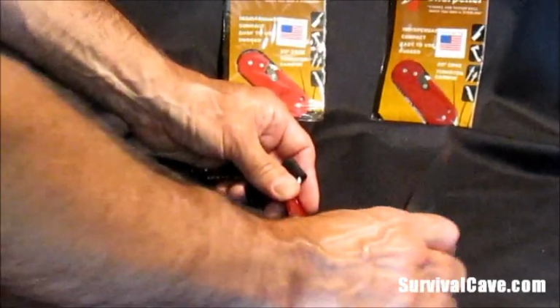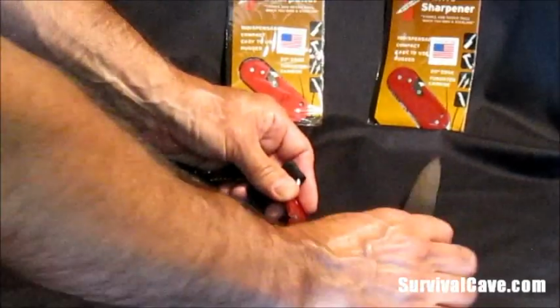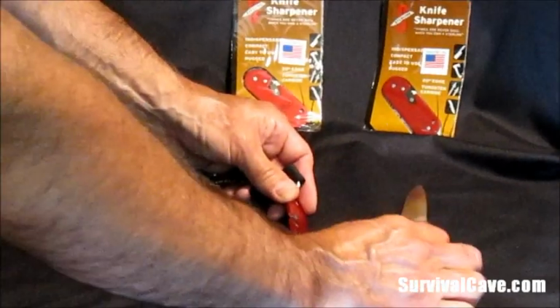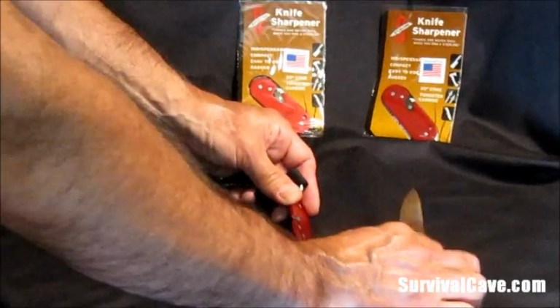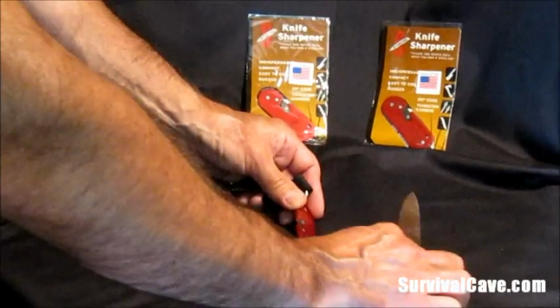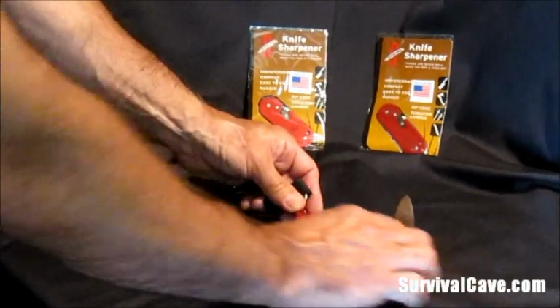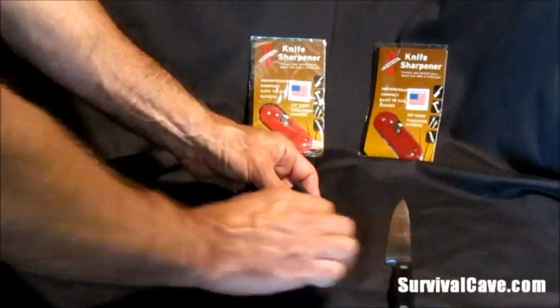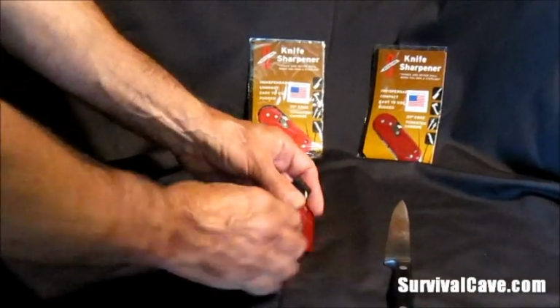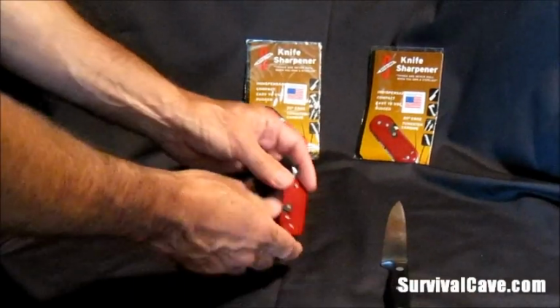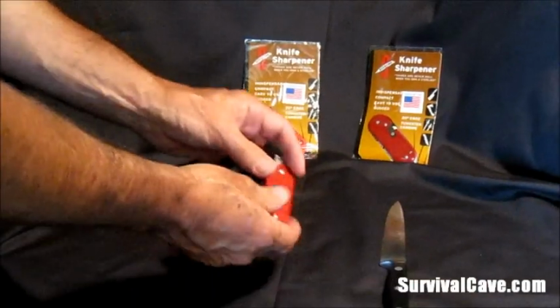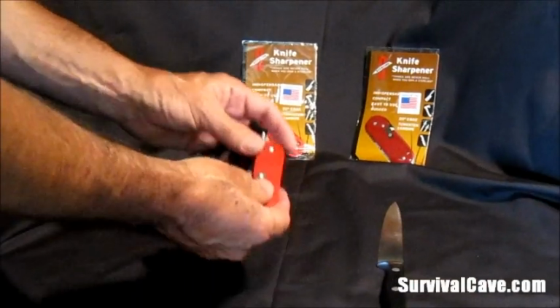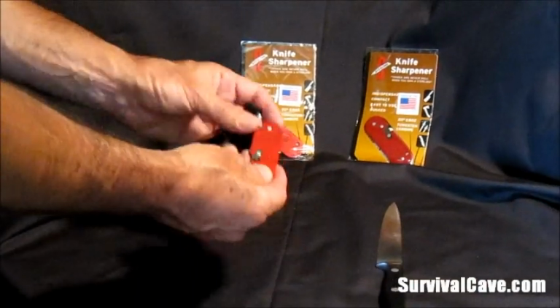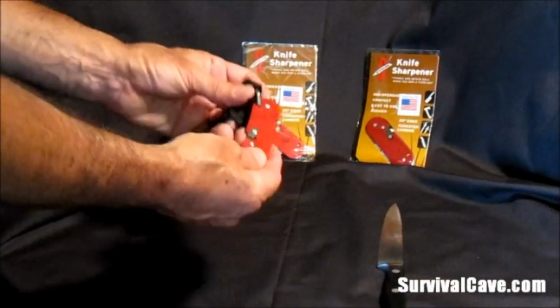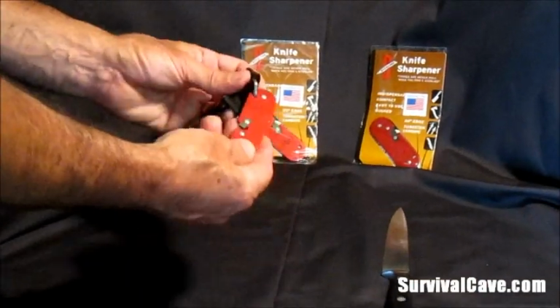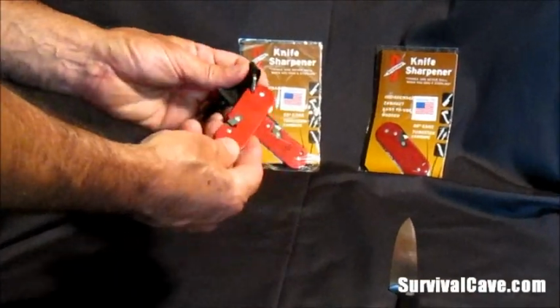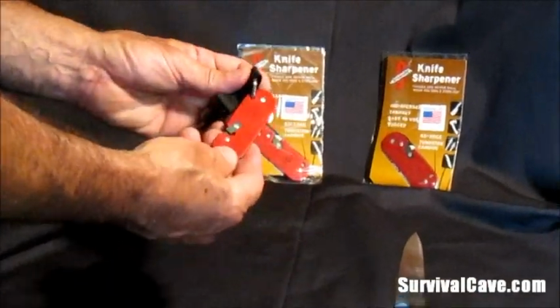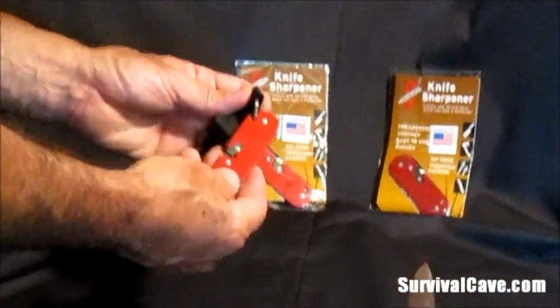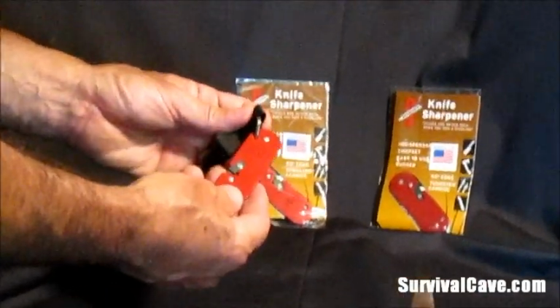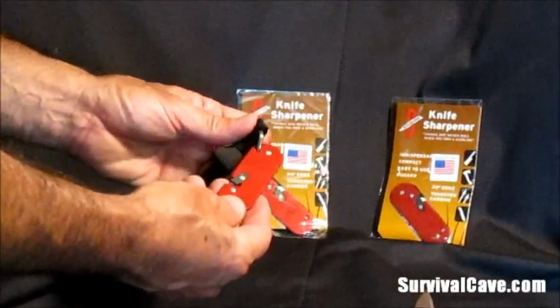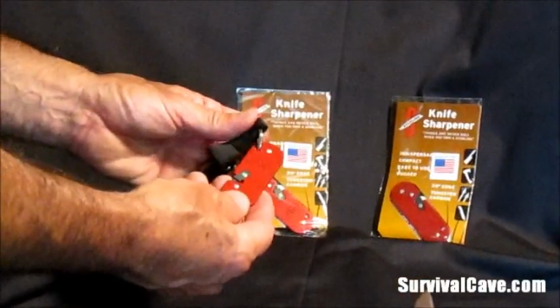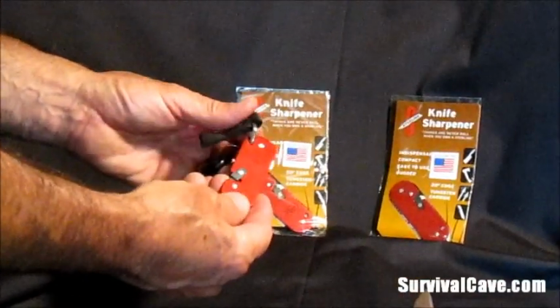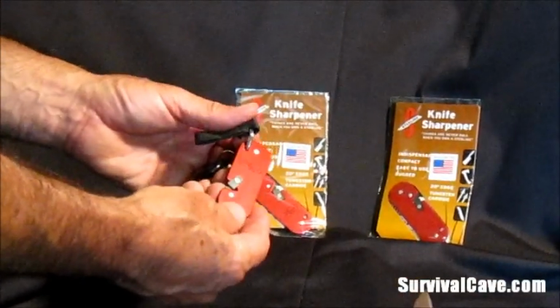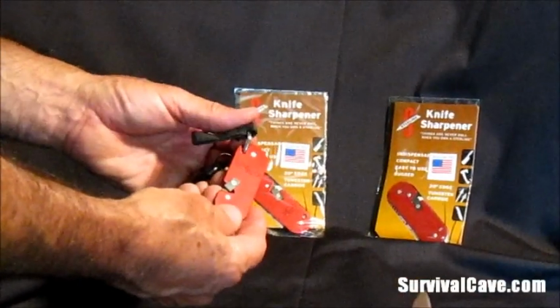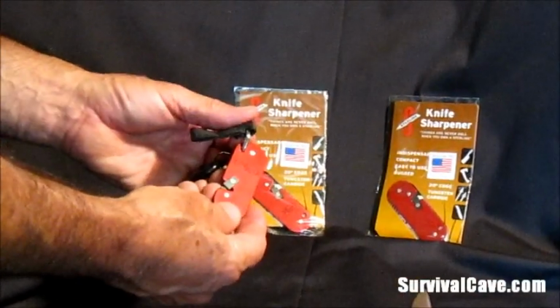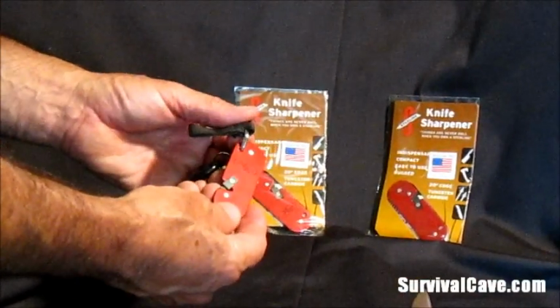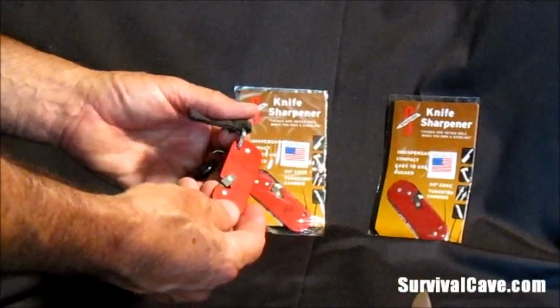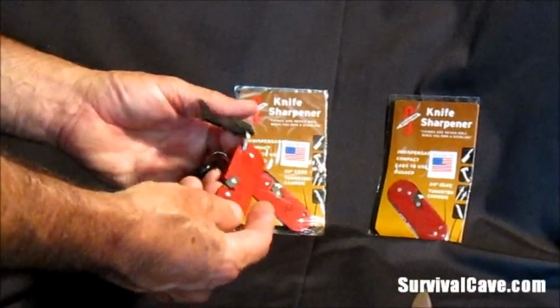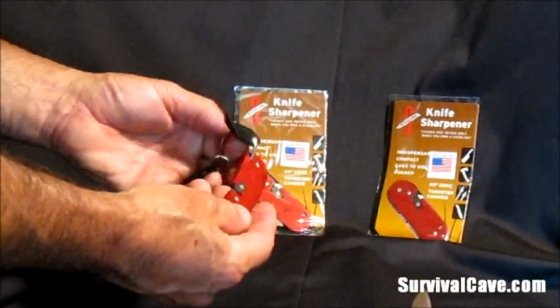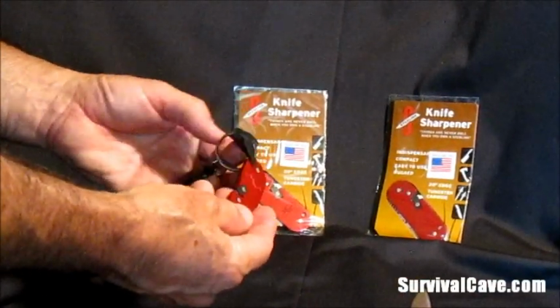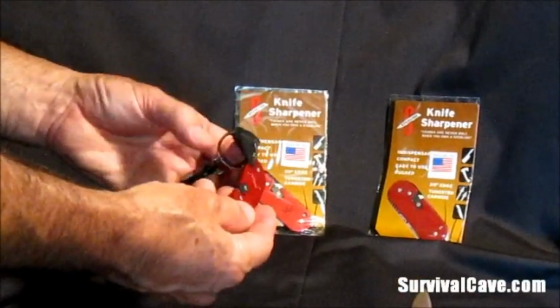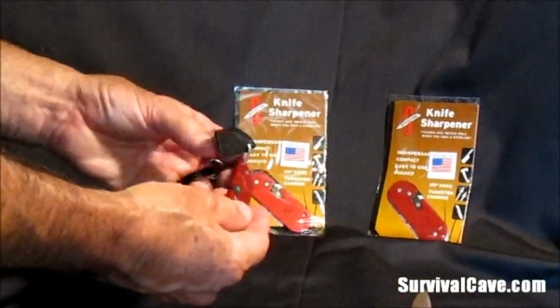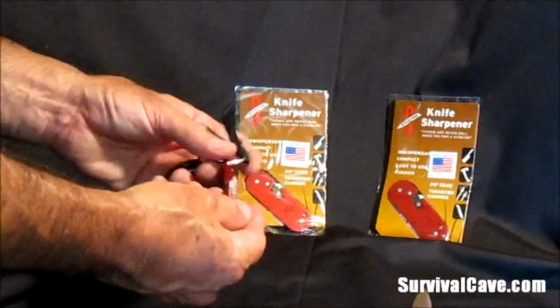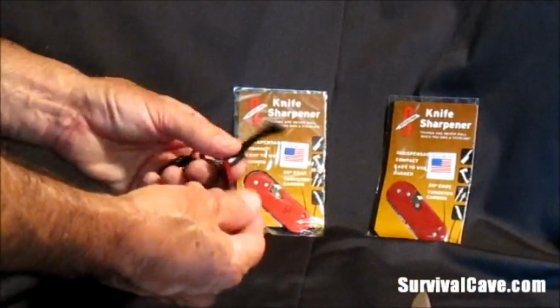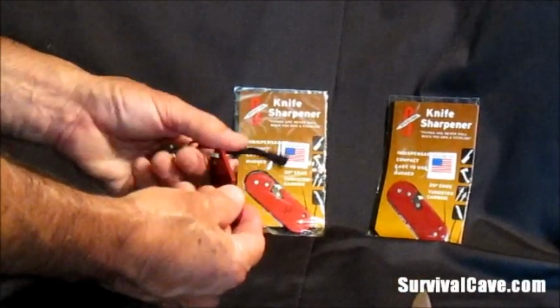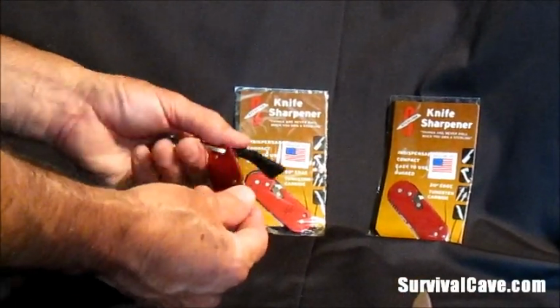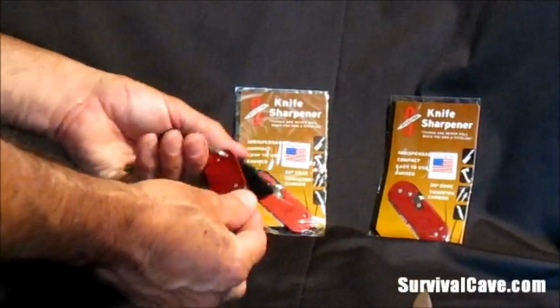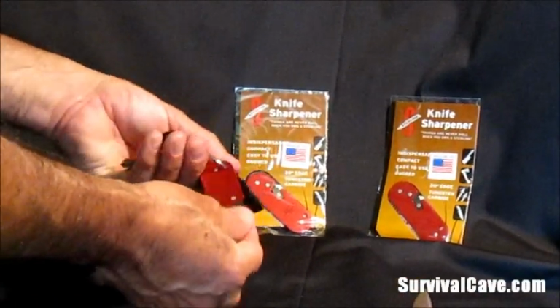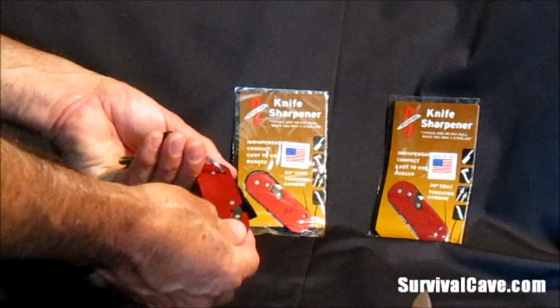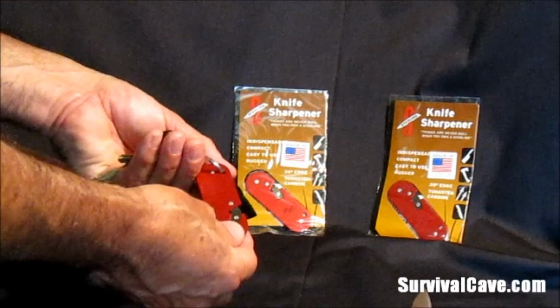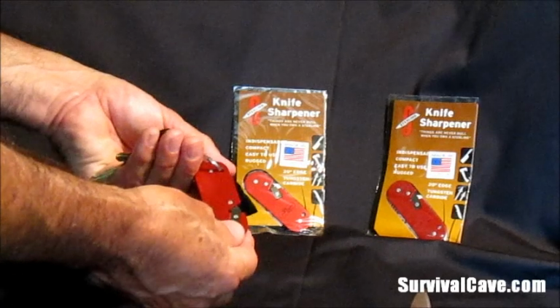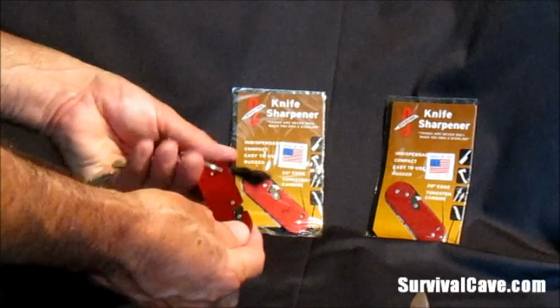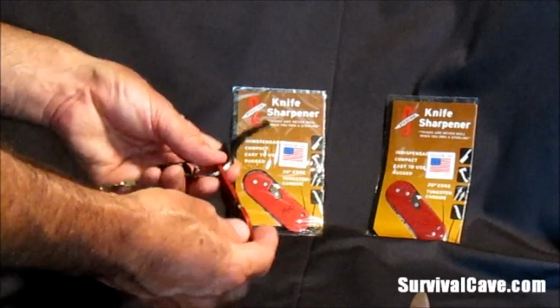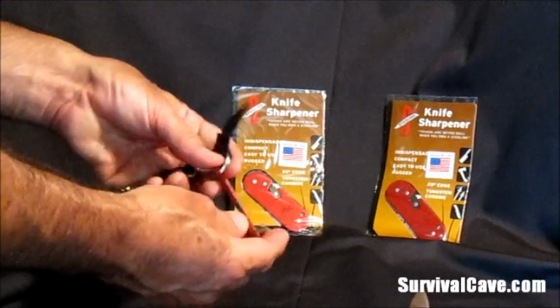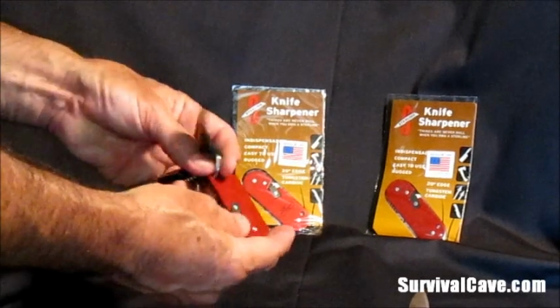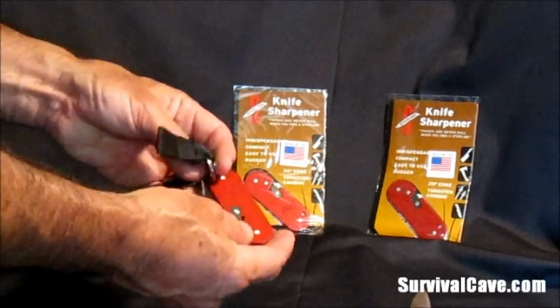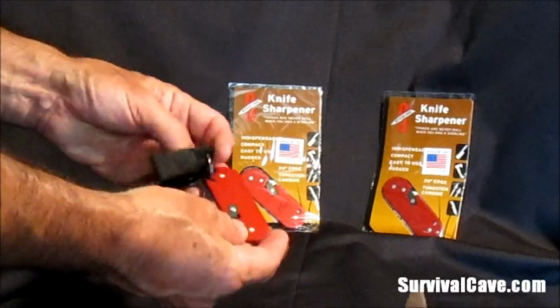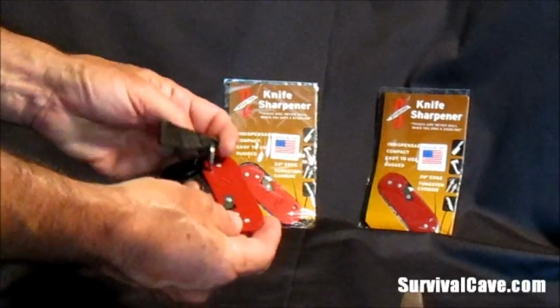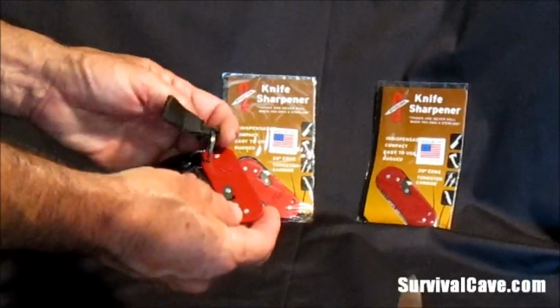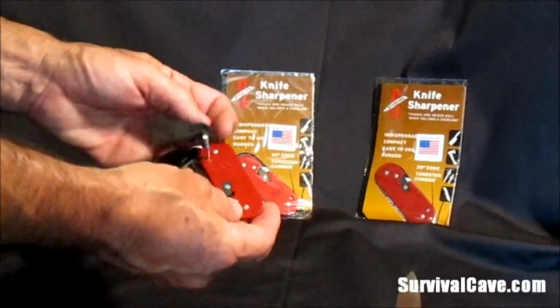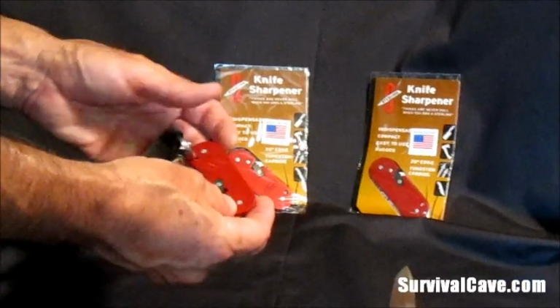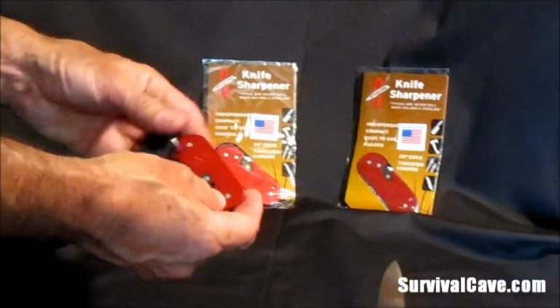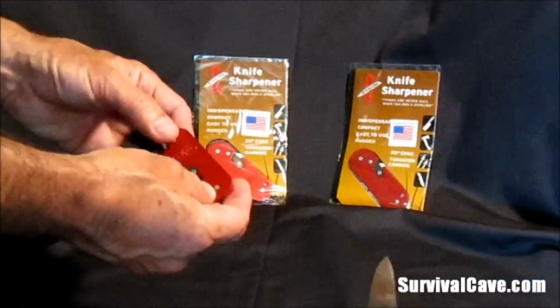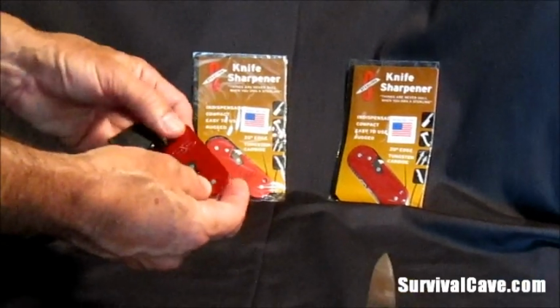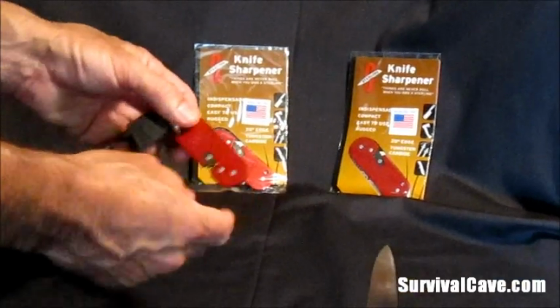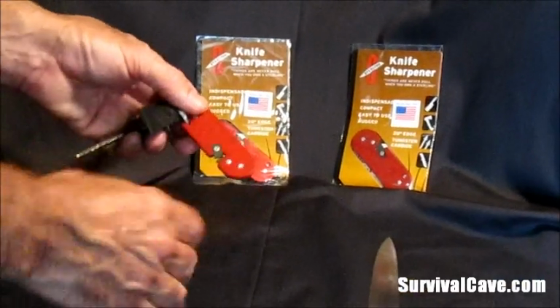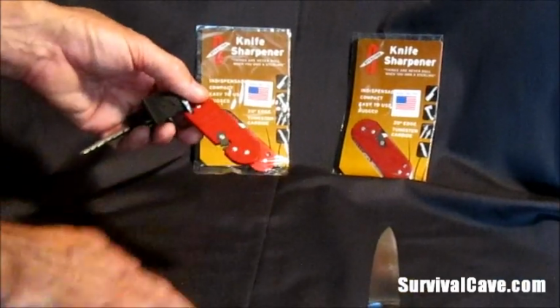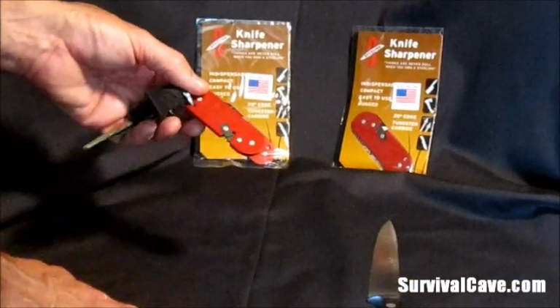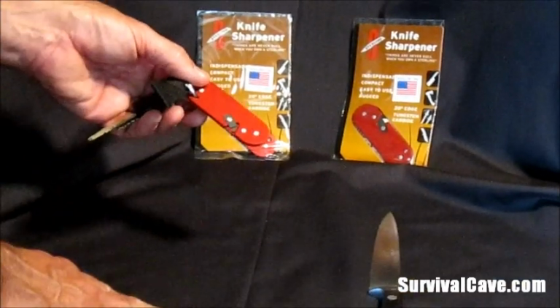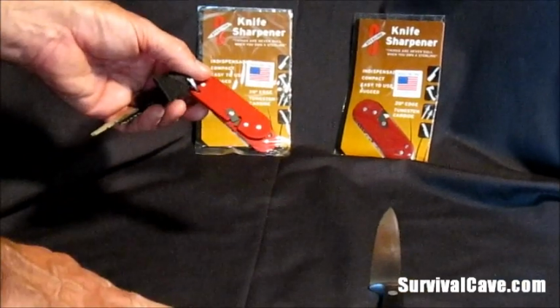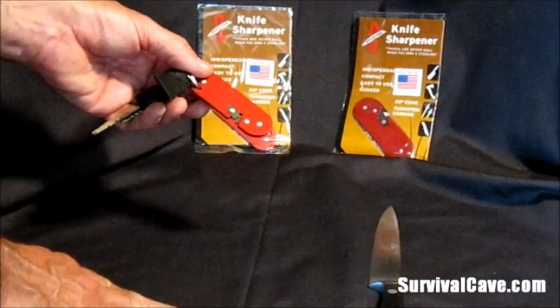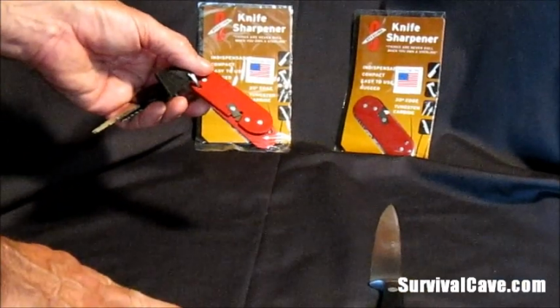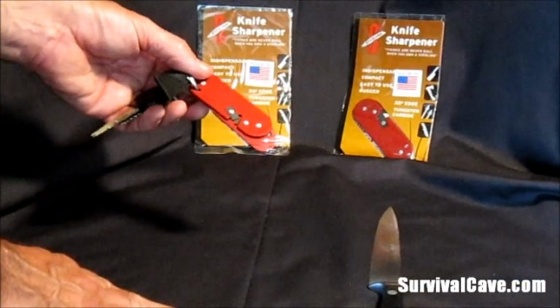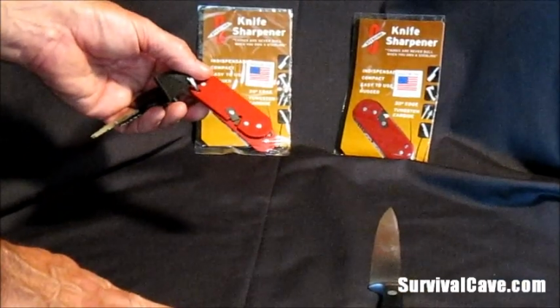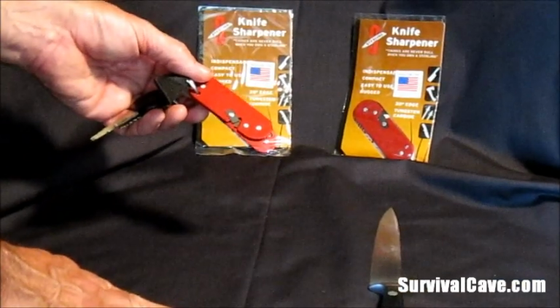Works great. It's a simple tool. It's inexpensive. And it is available on our site at www.survivalcave.com.